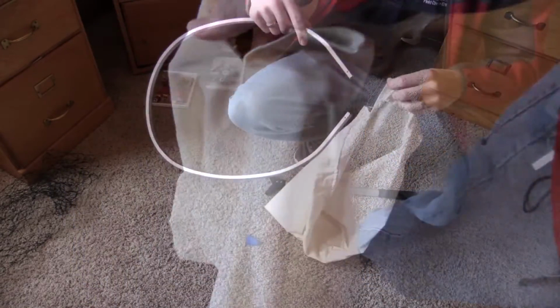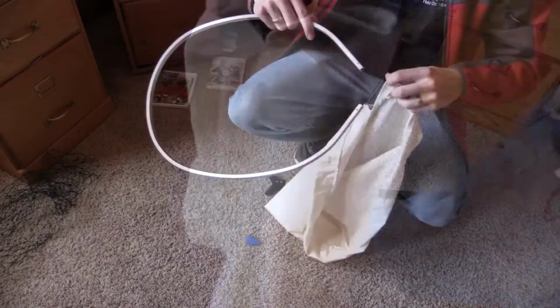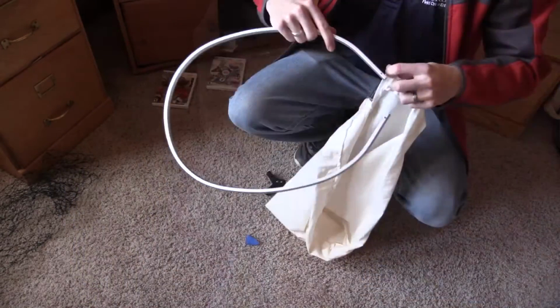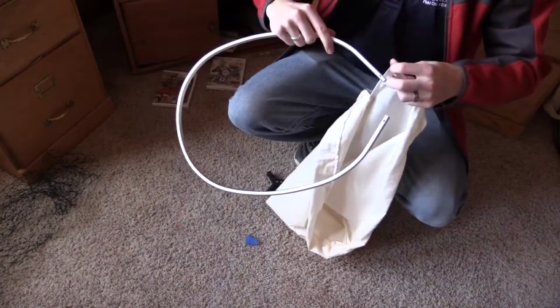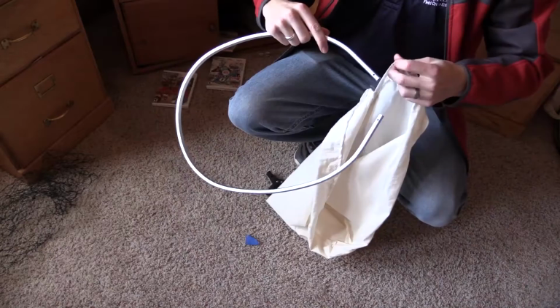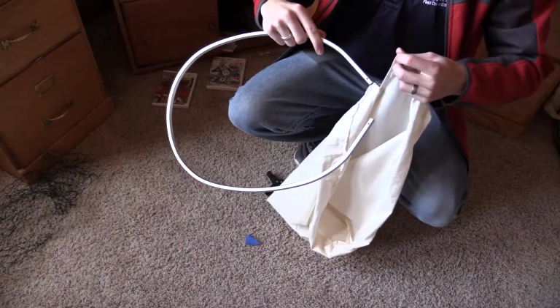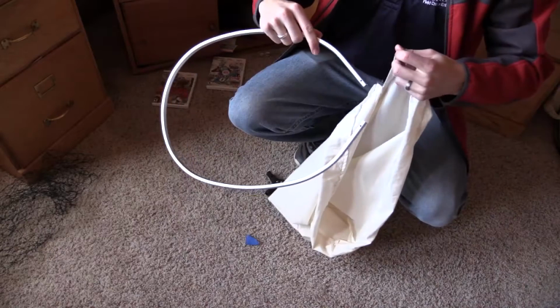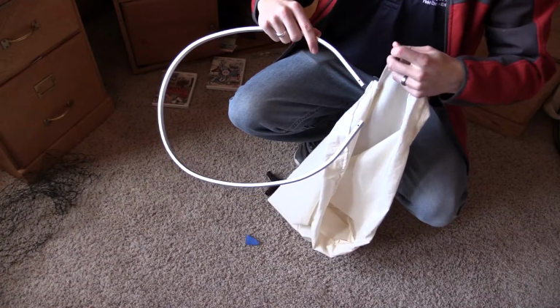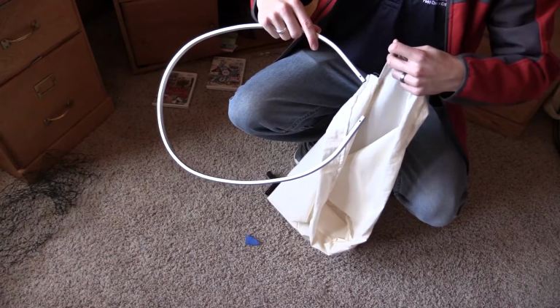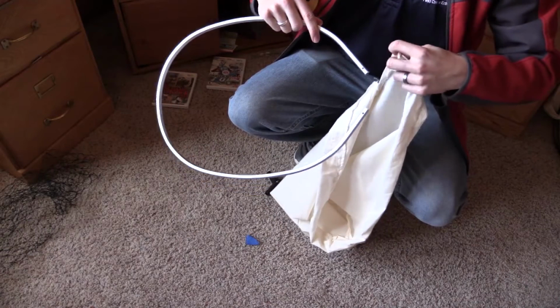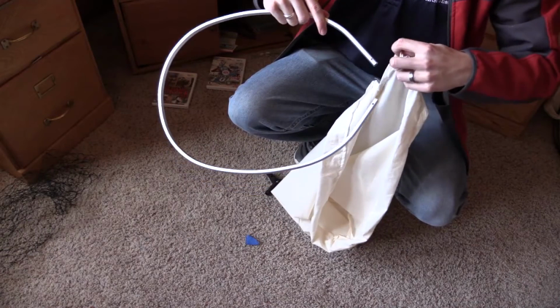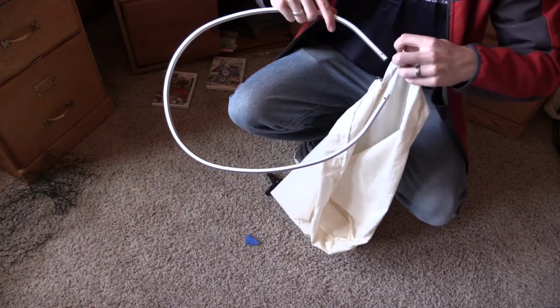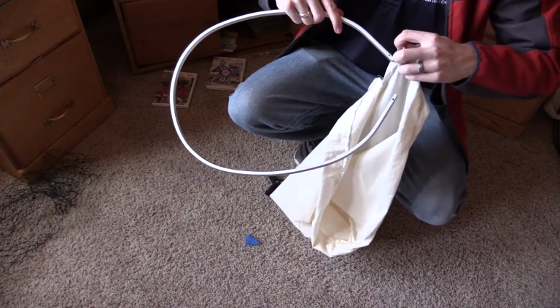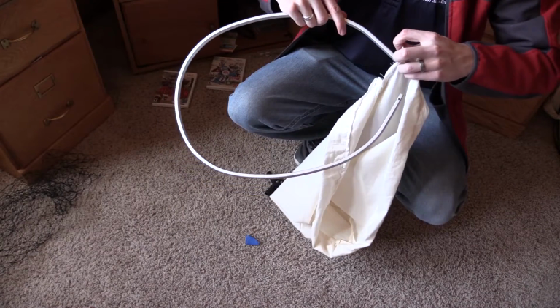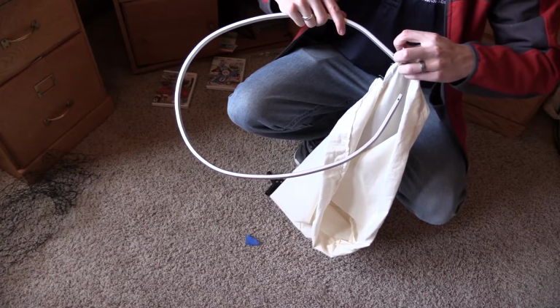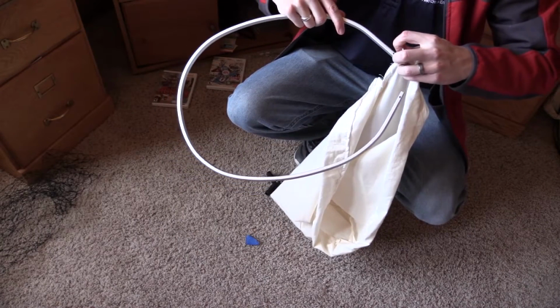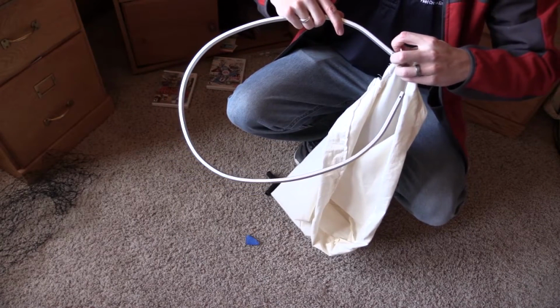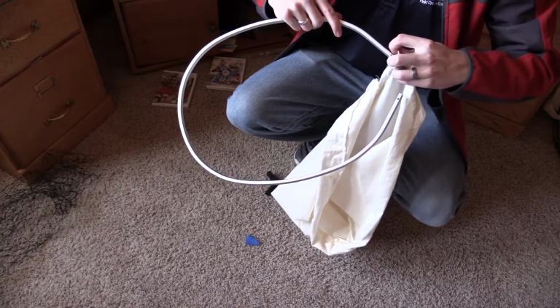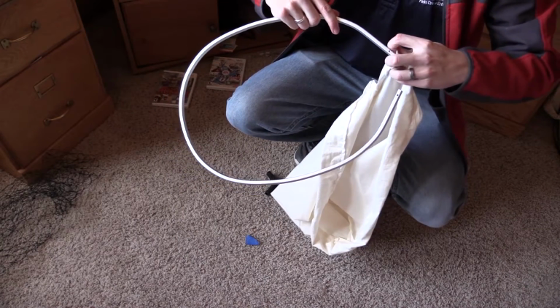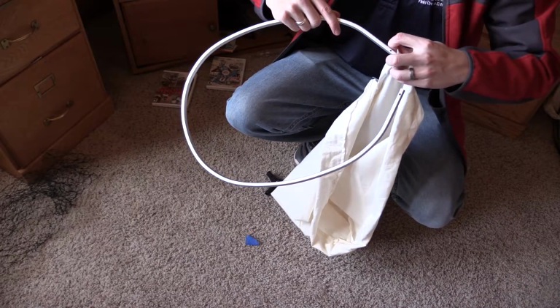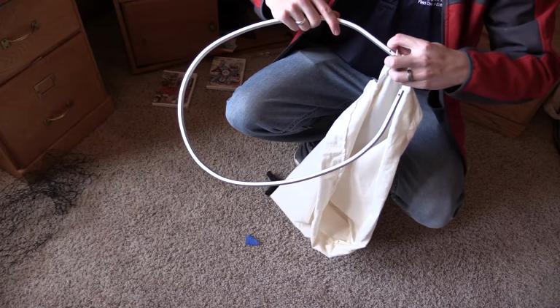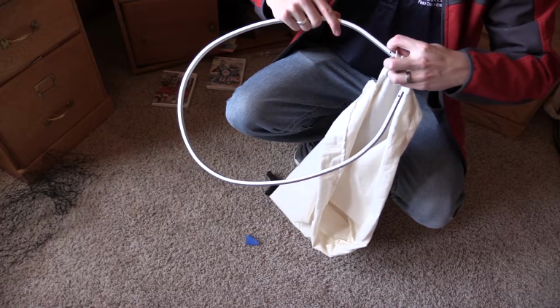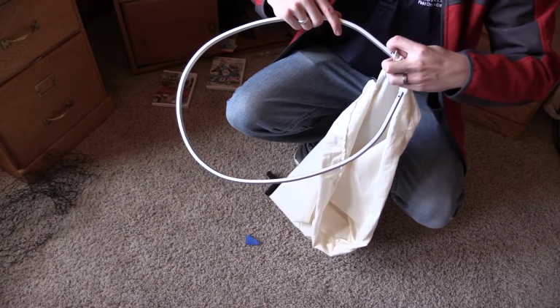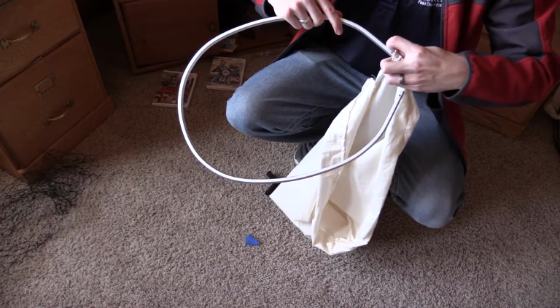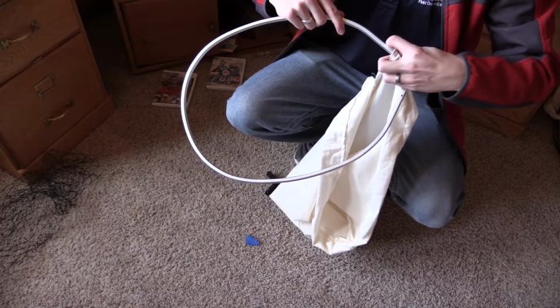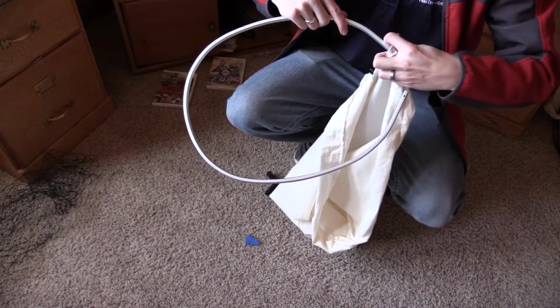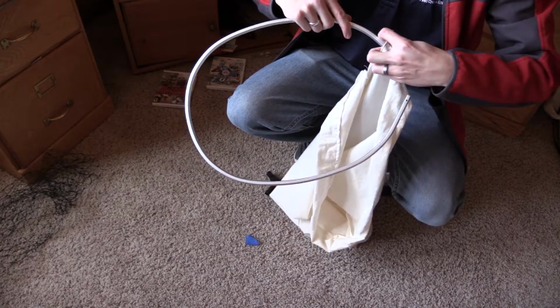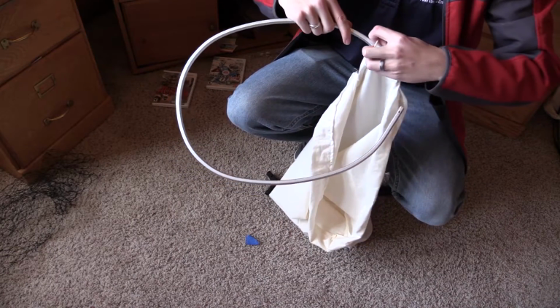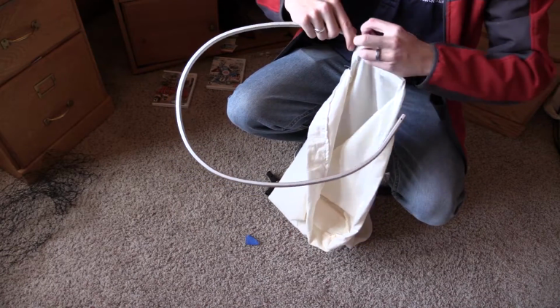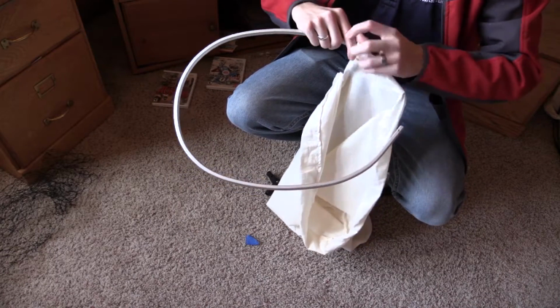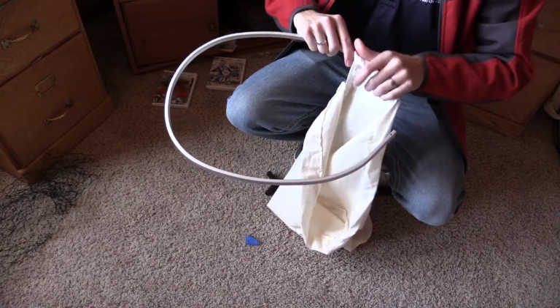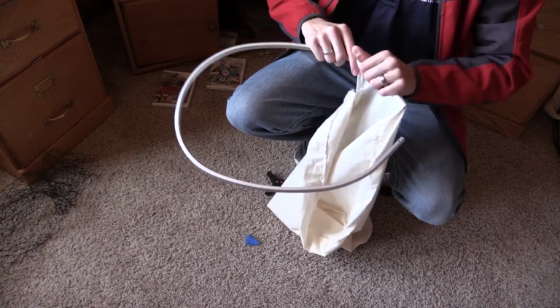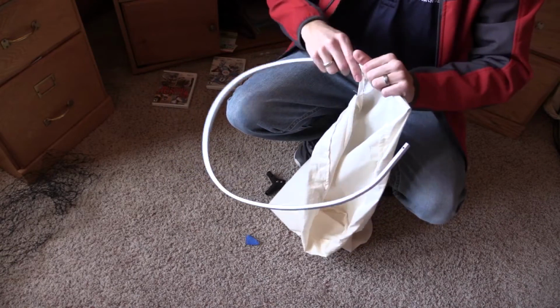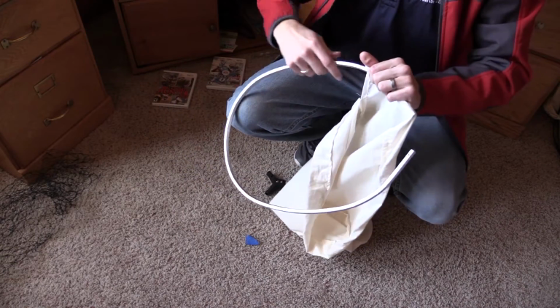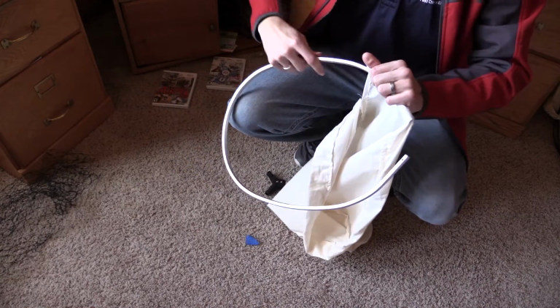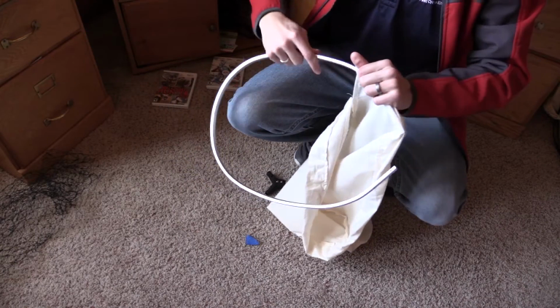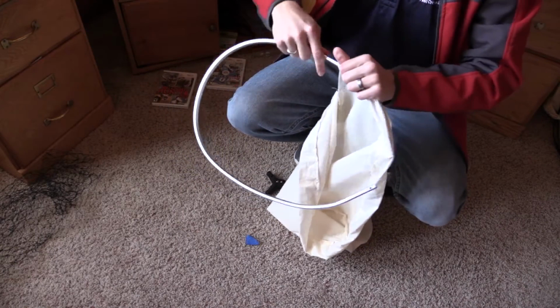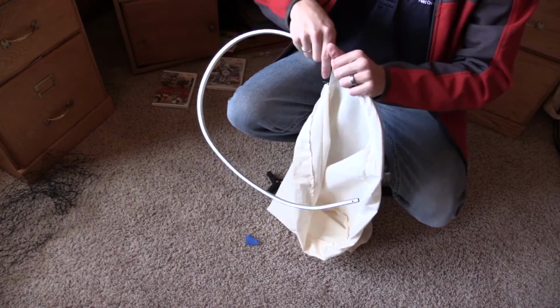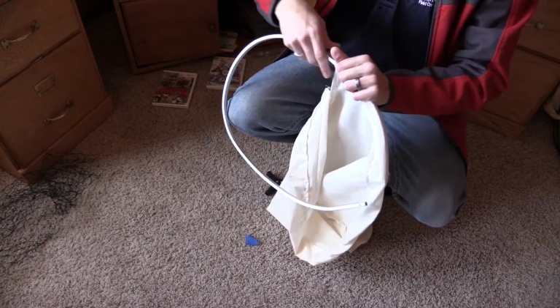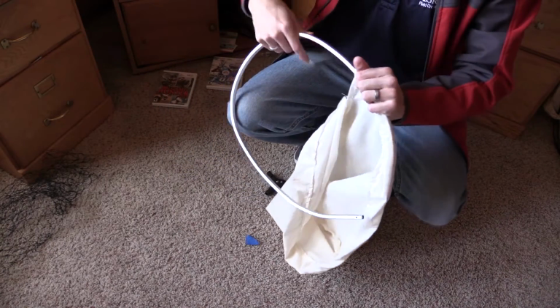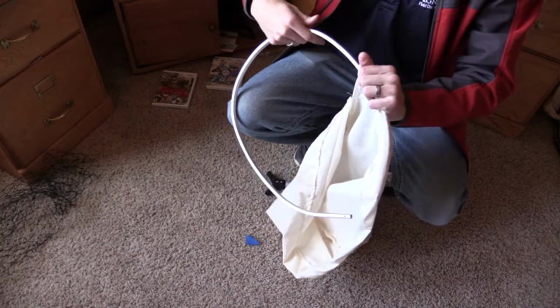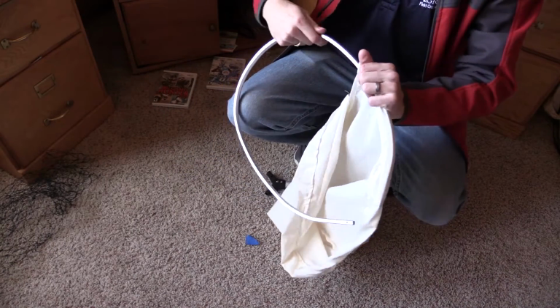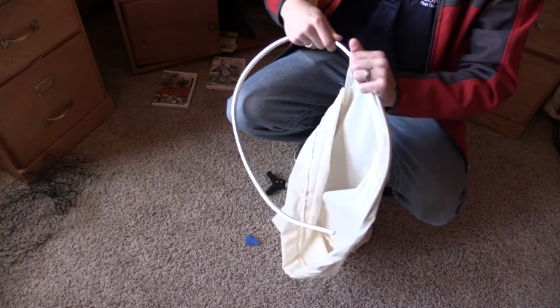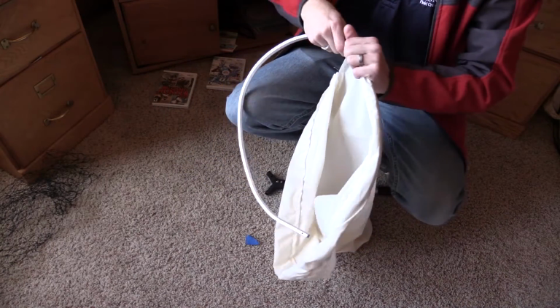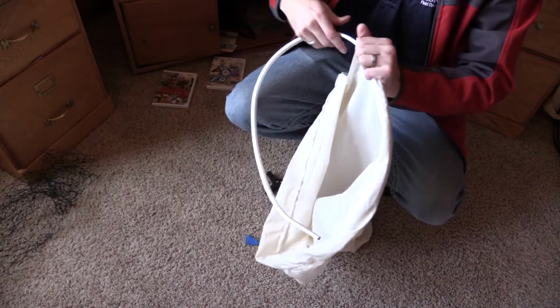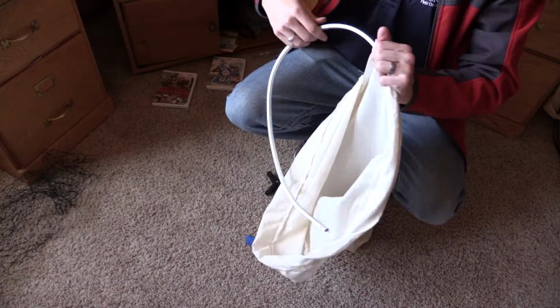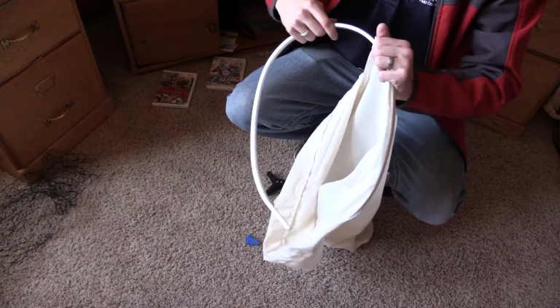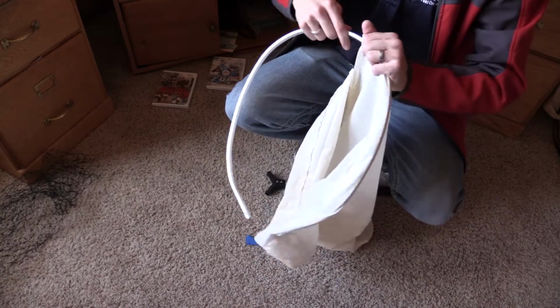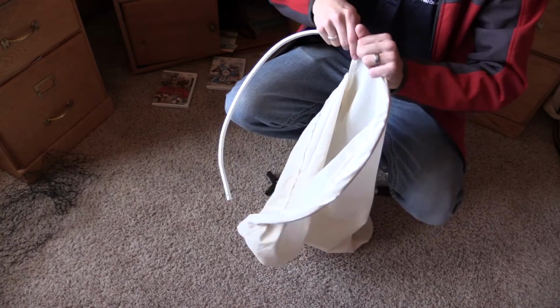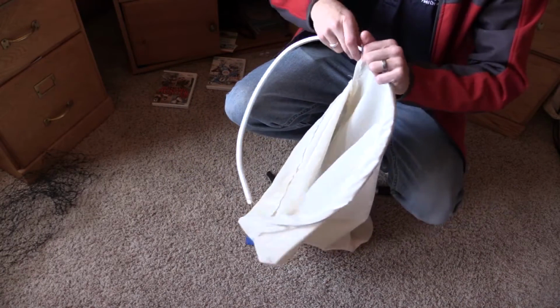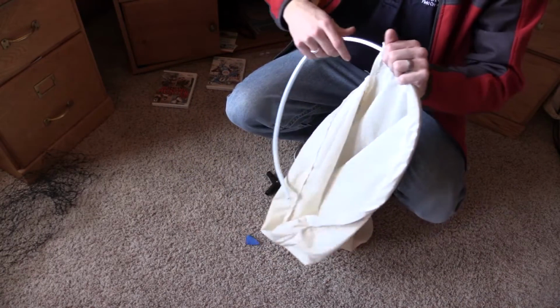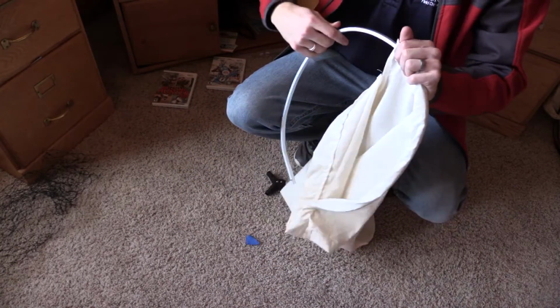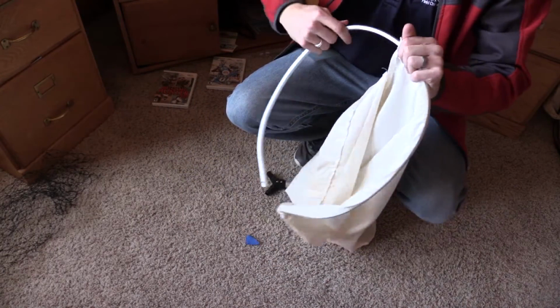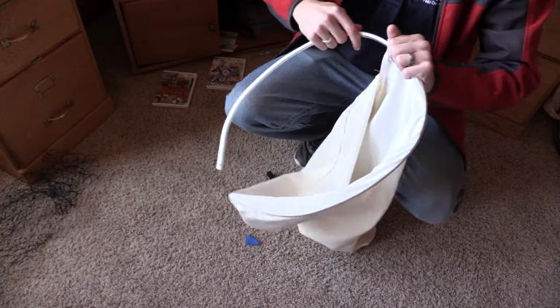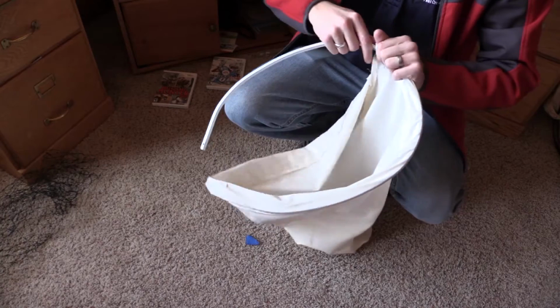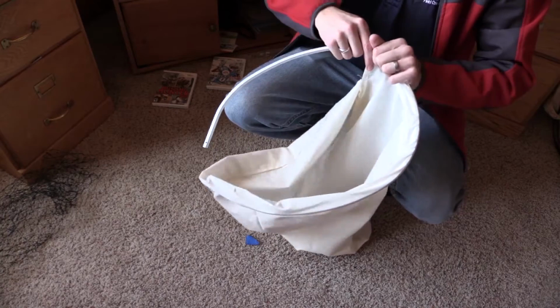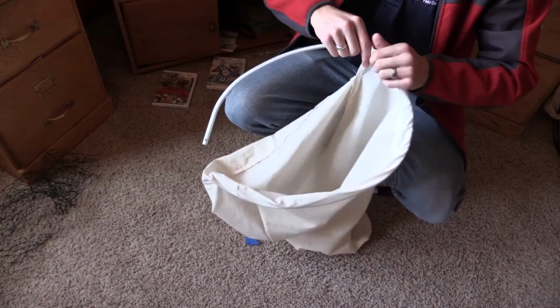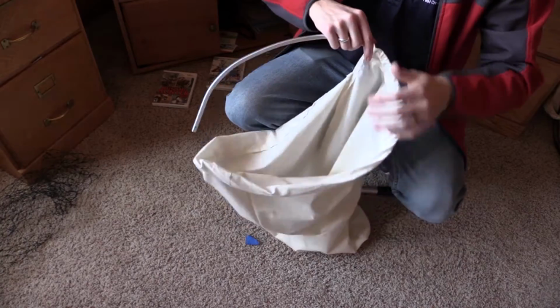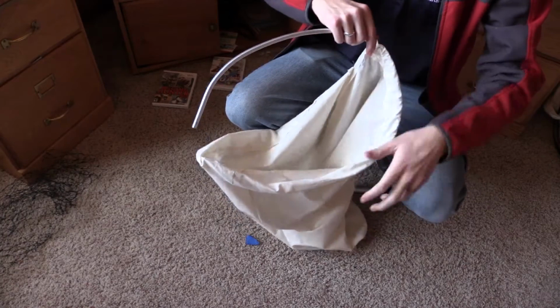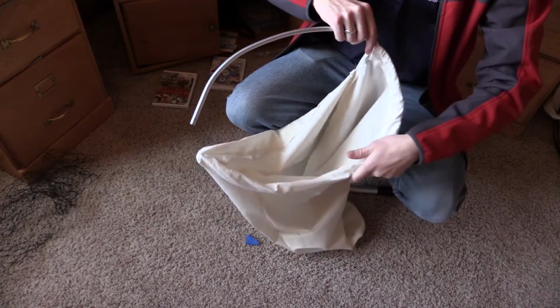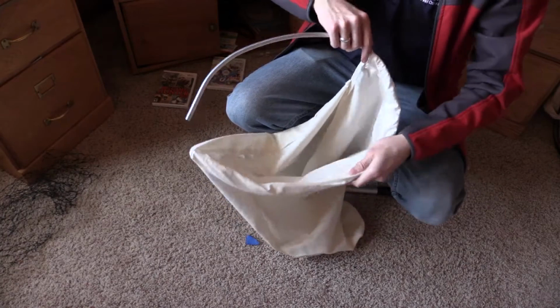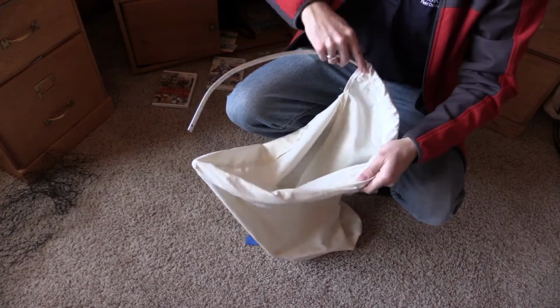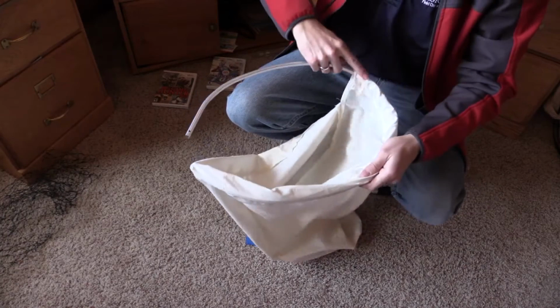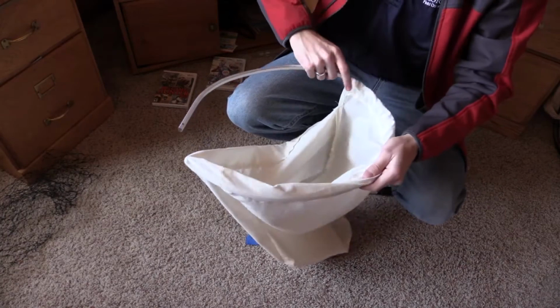Here we've got our casing, so we're going to slide it into the casing. We'll just get one end going to start off.